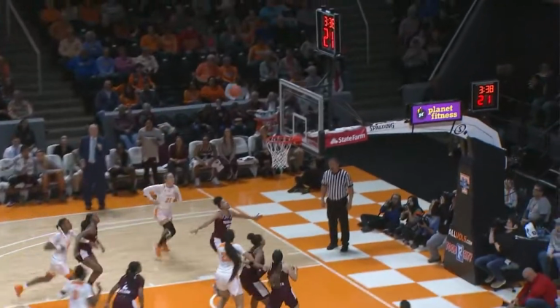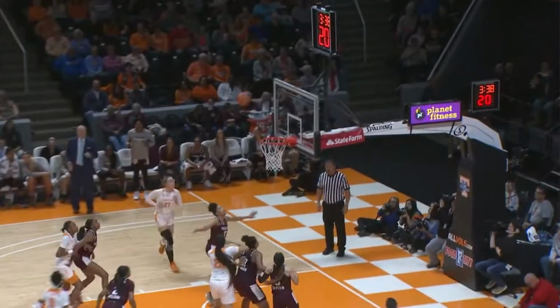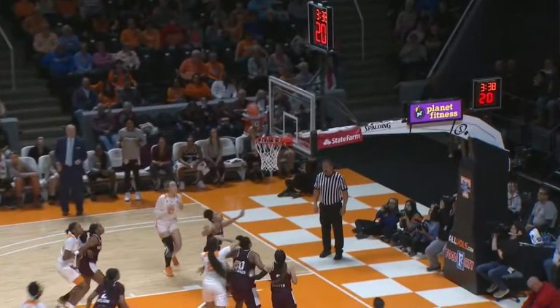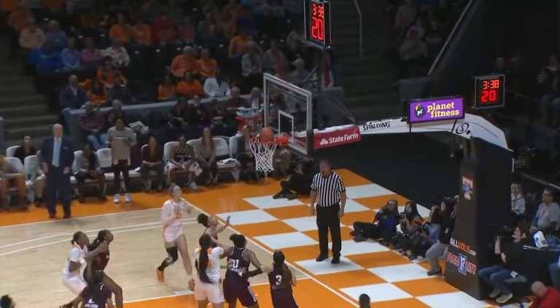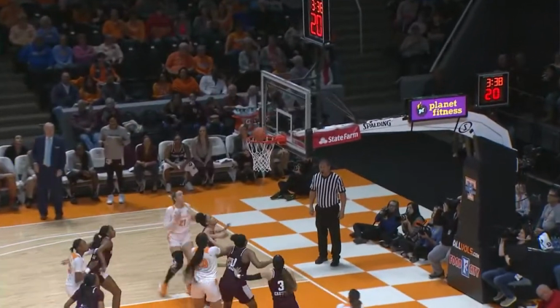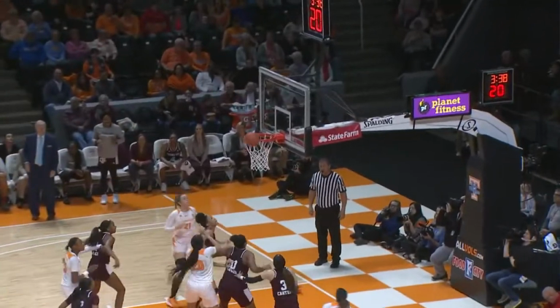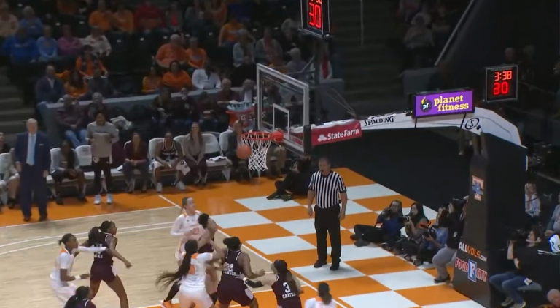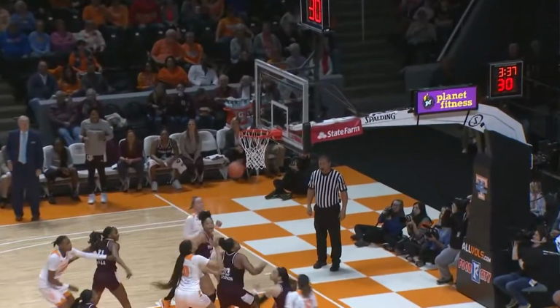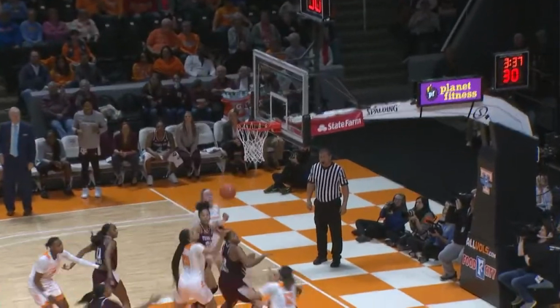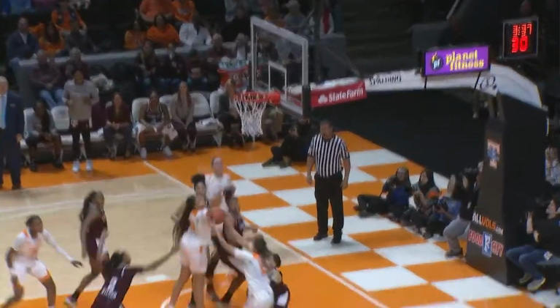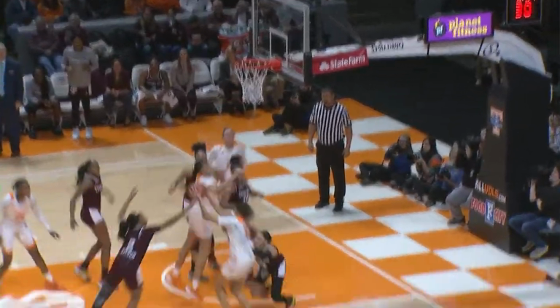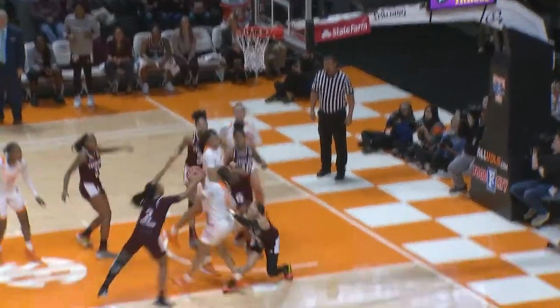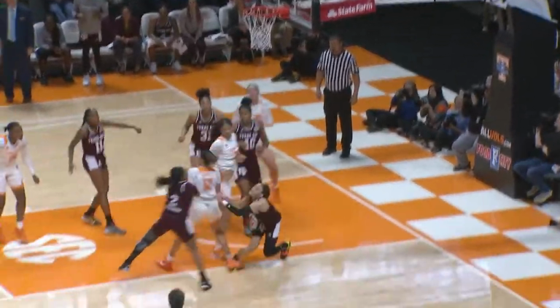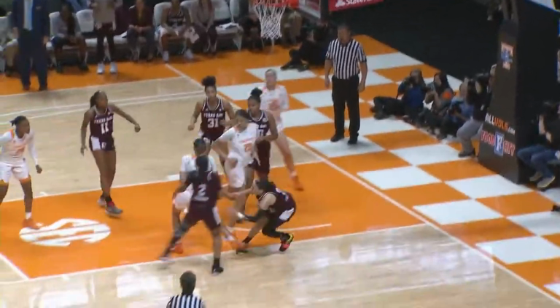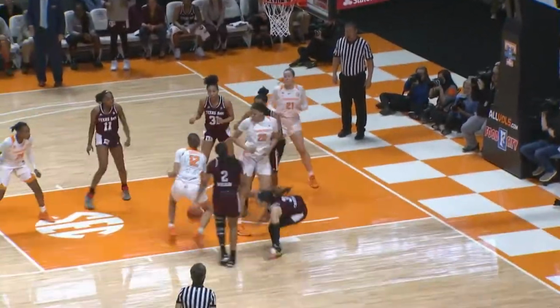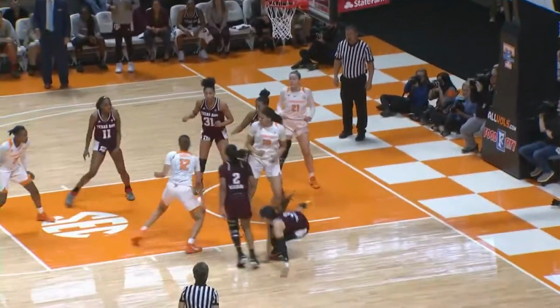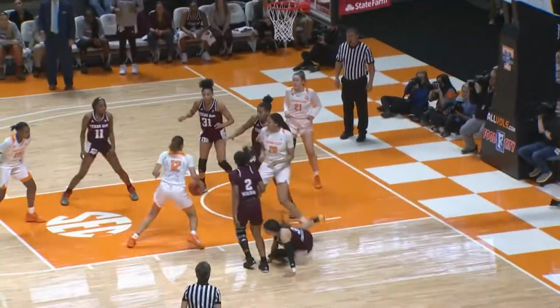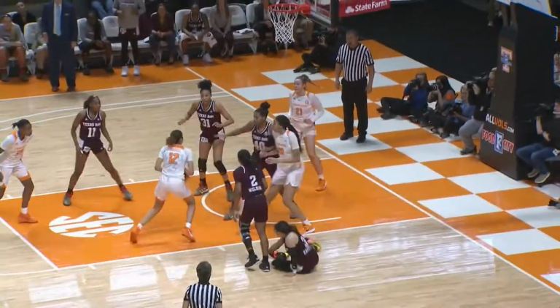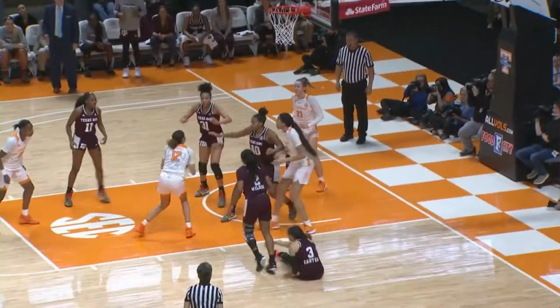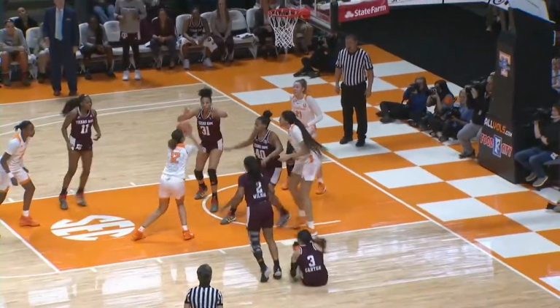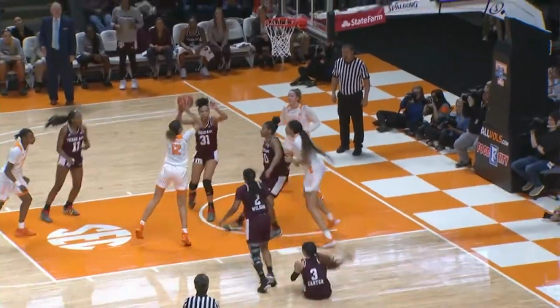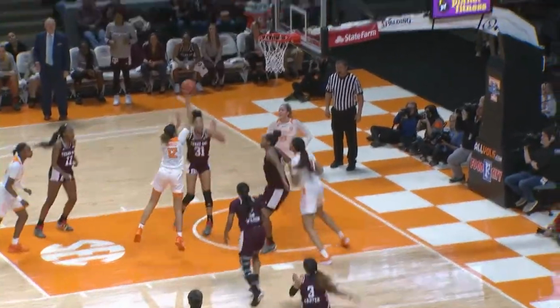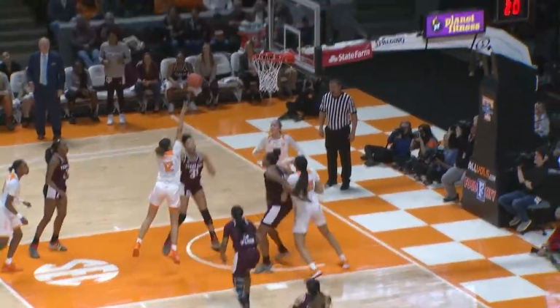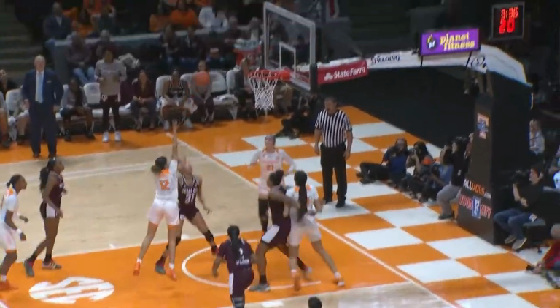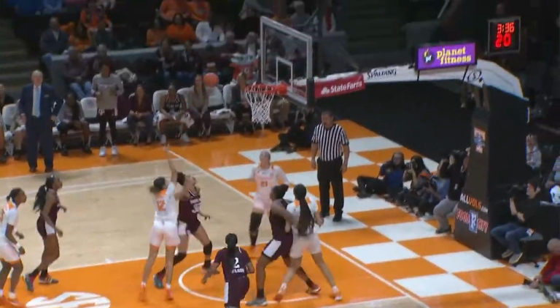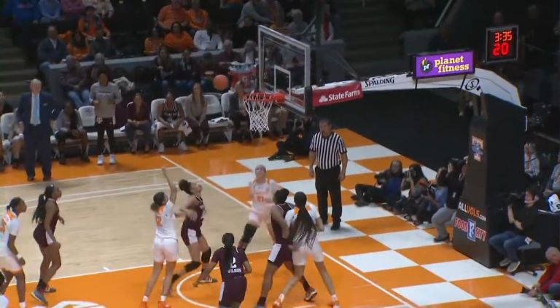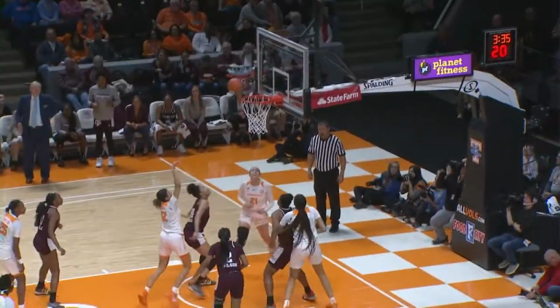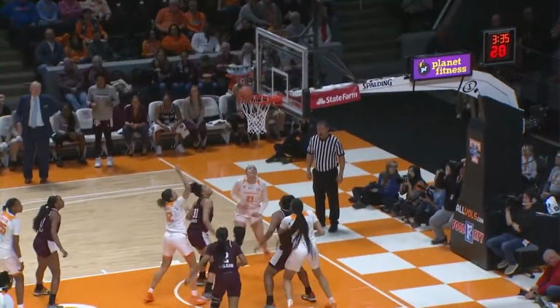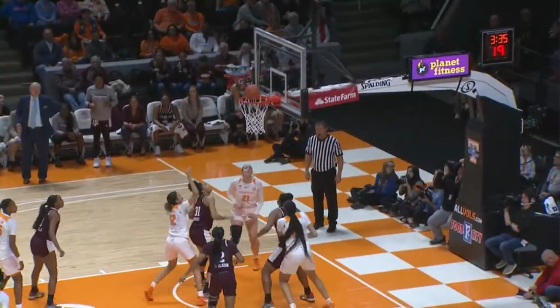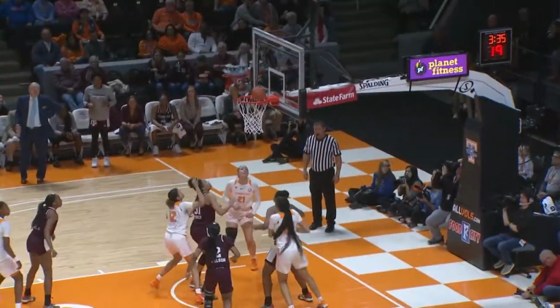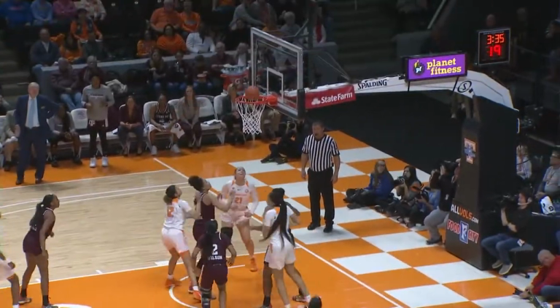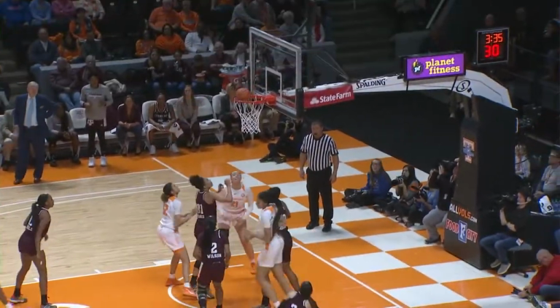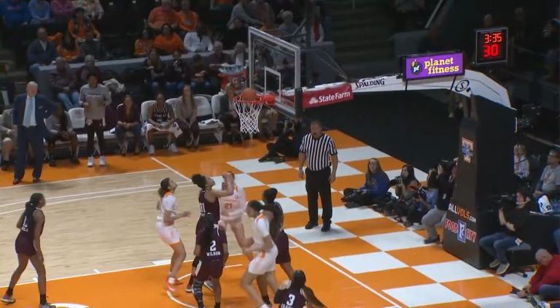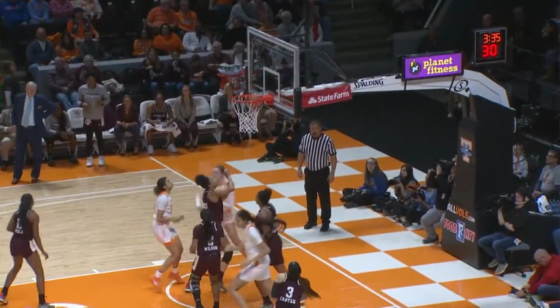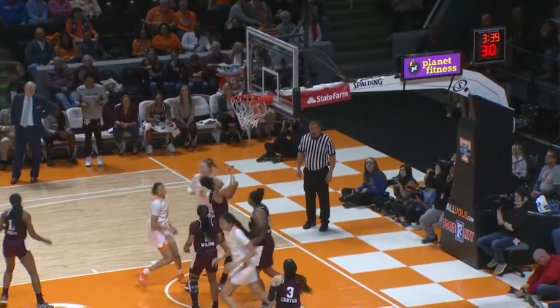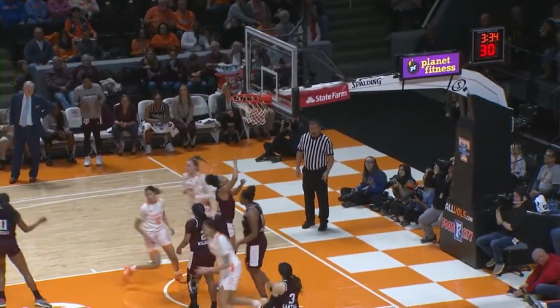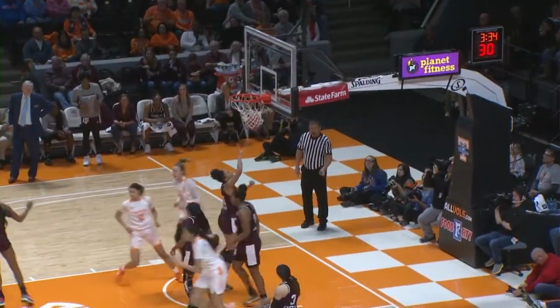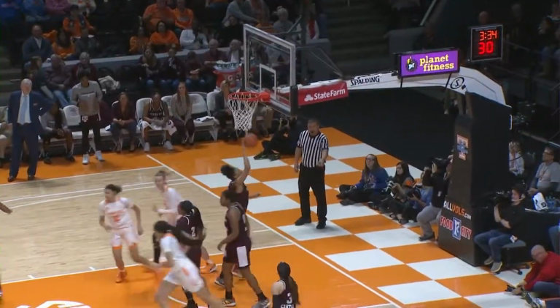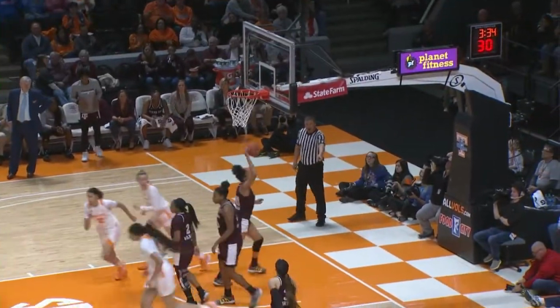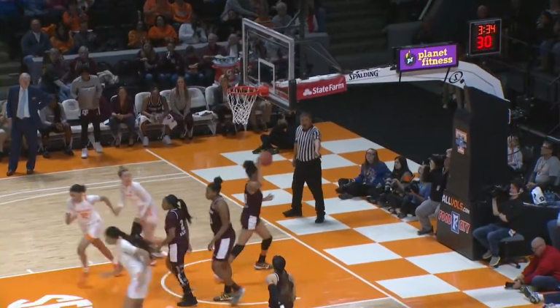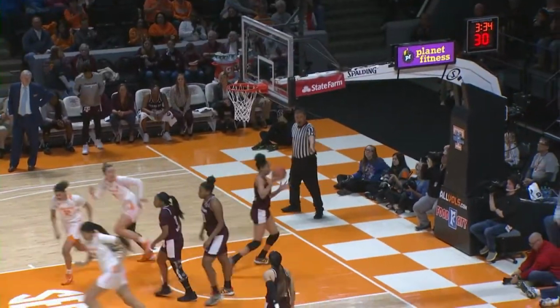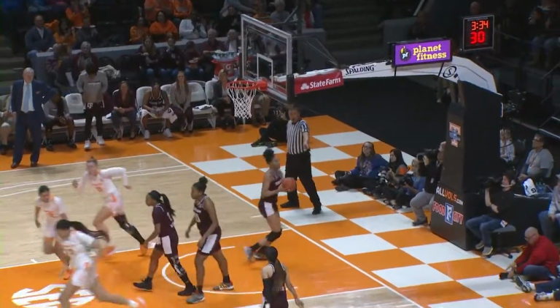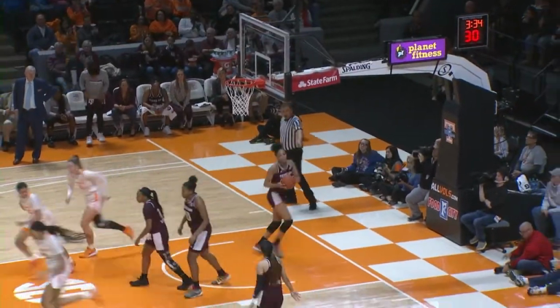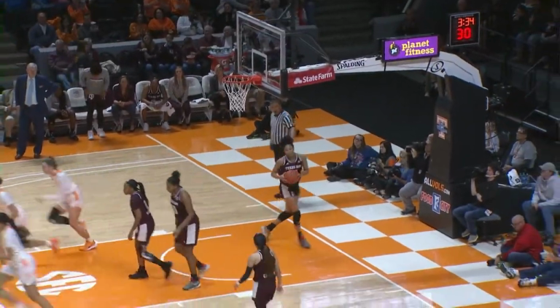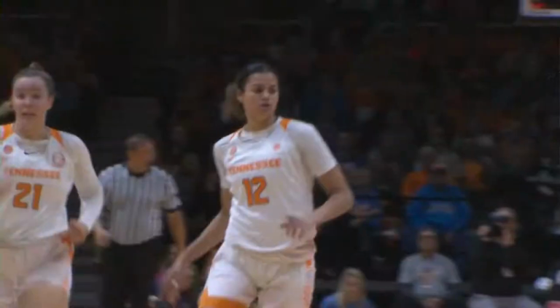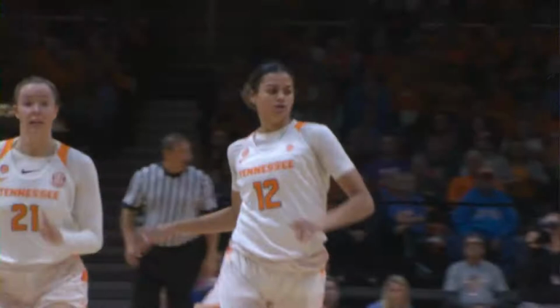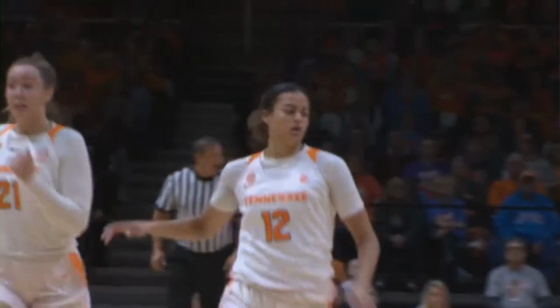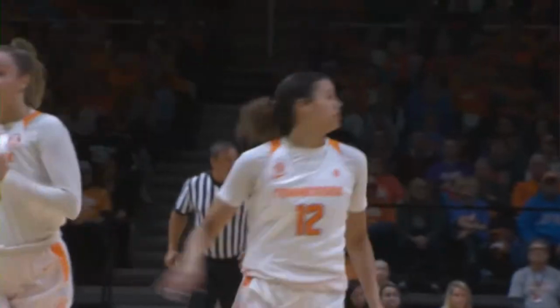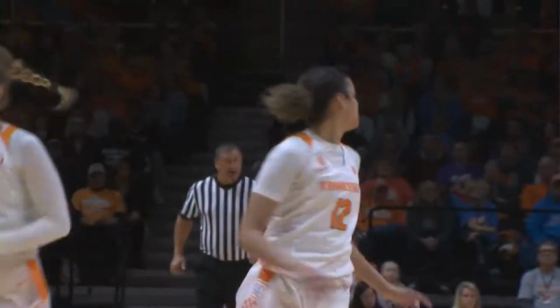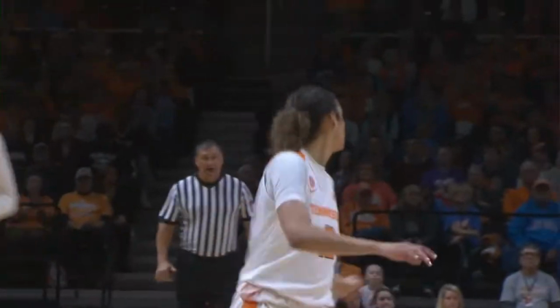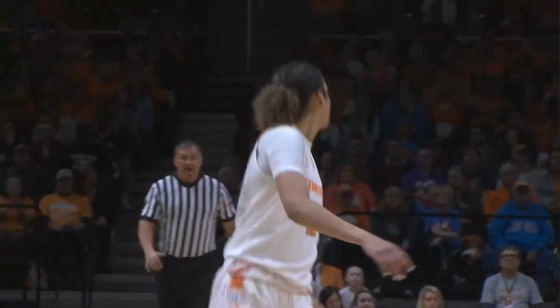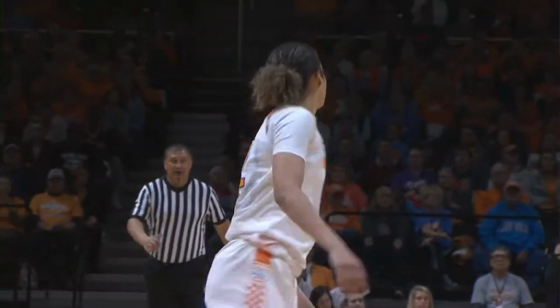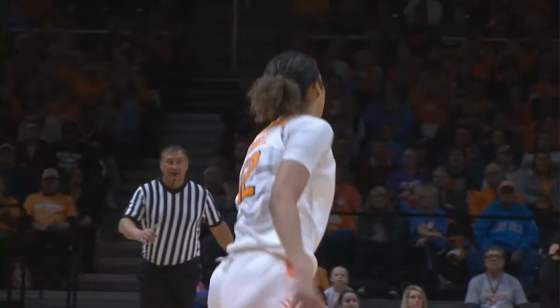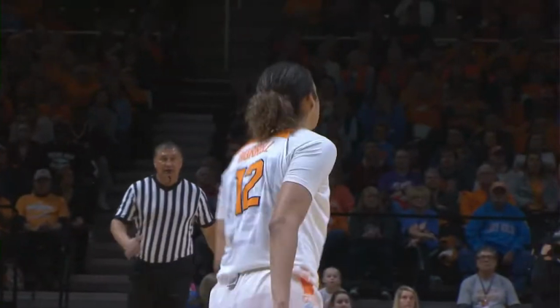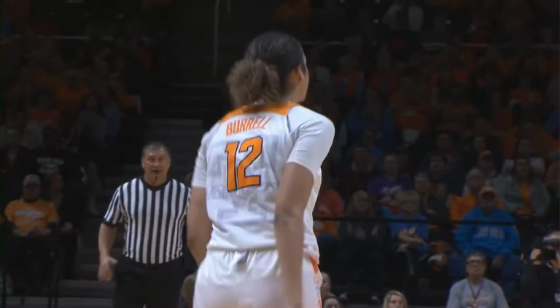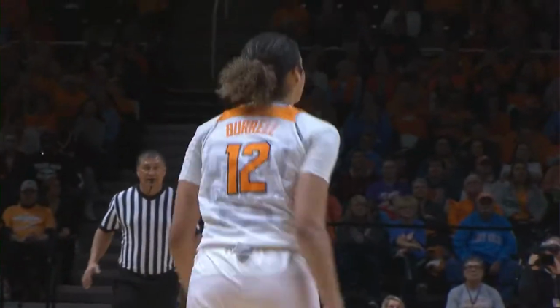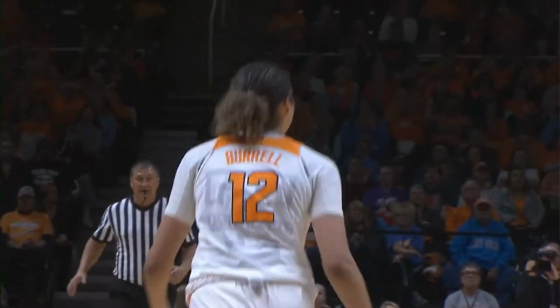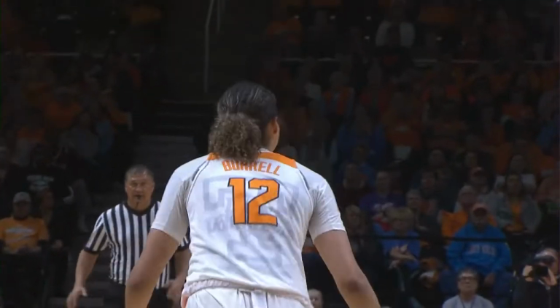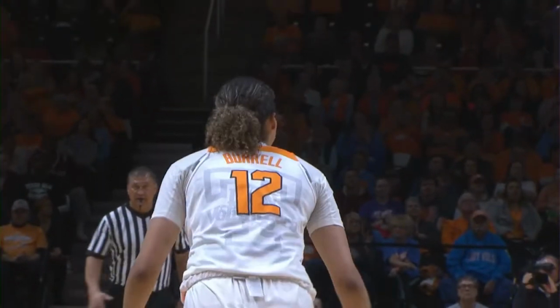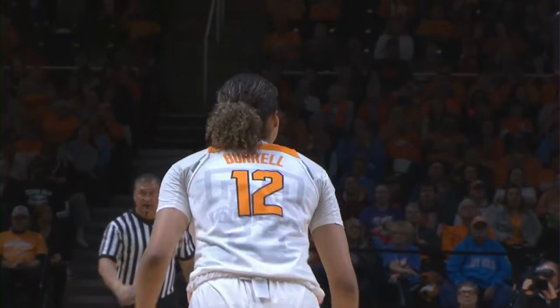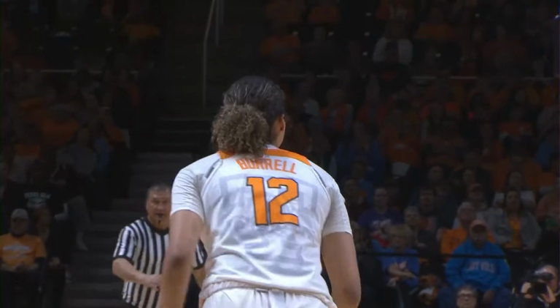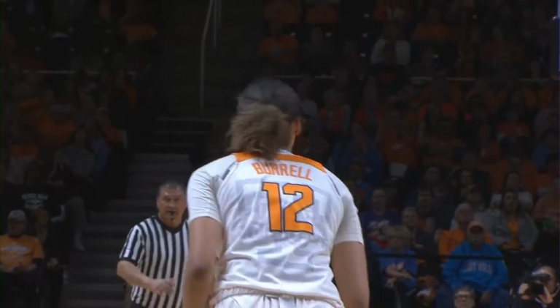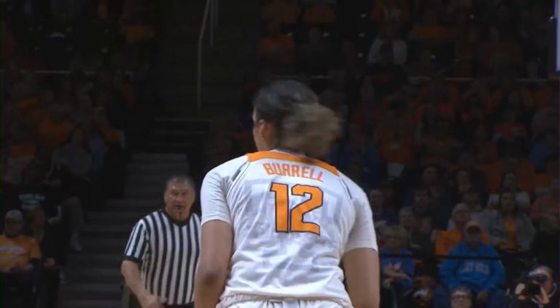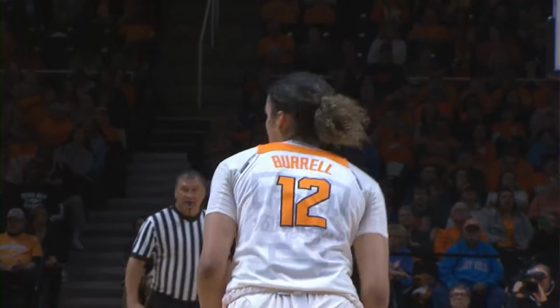Davis pulls up for the jumper, that's no good. Burrell with the rebound, puts it up good — Burrell with the offensive put-back. She has six.